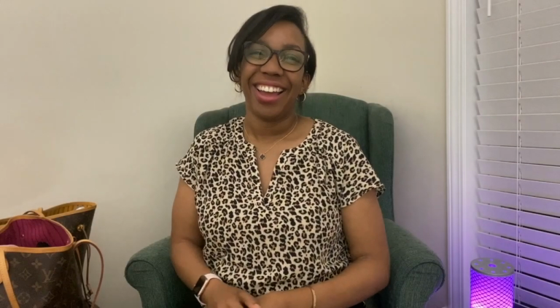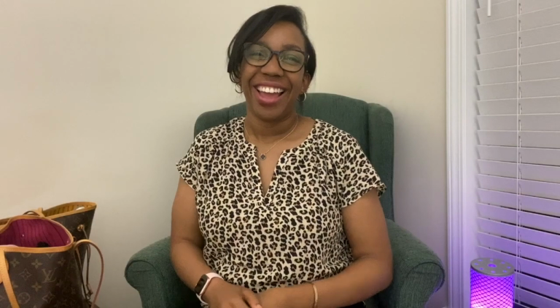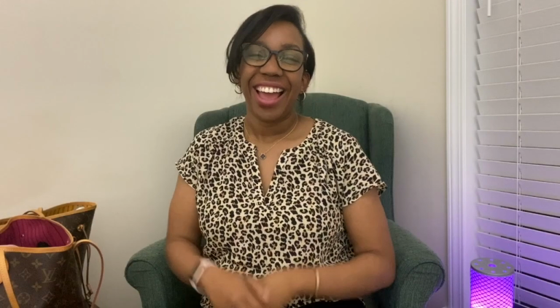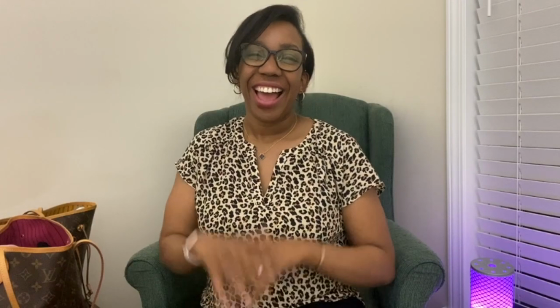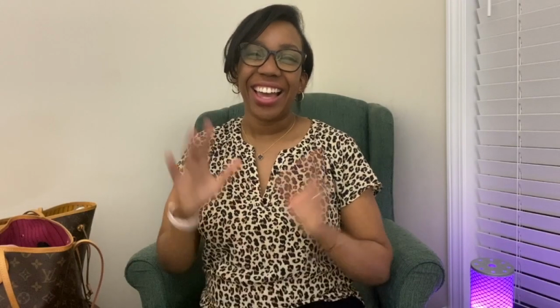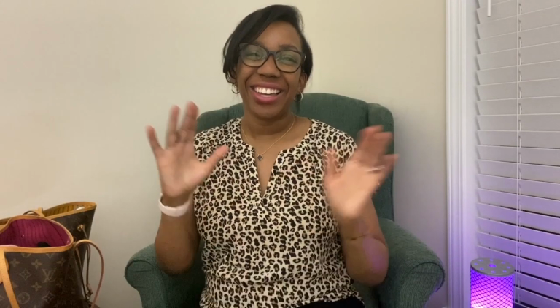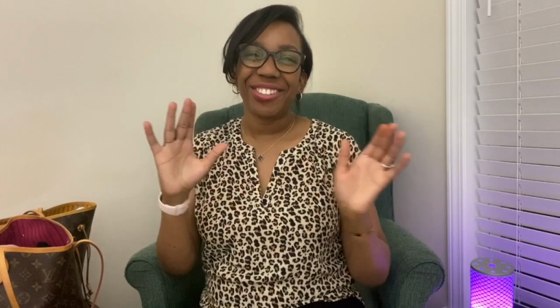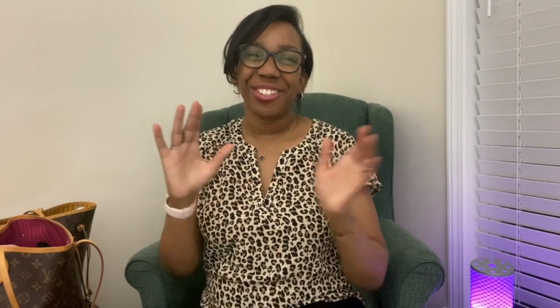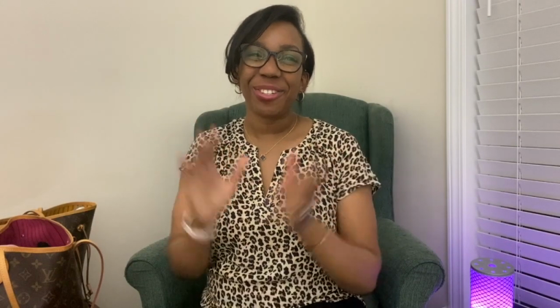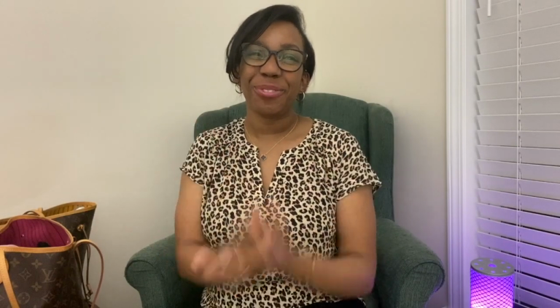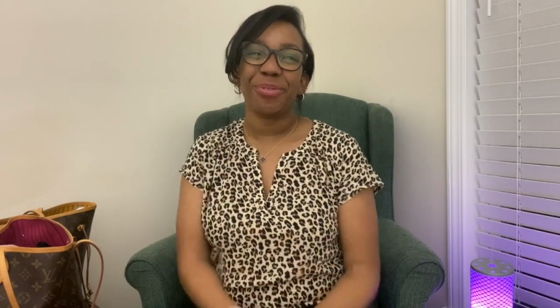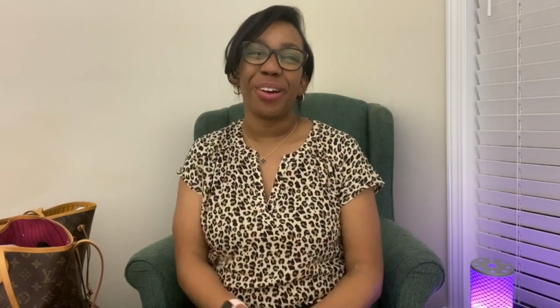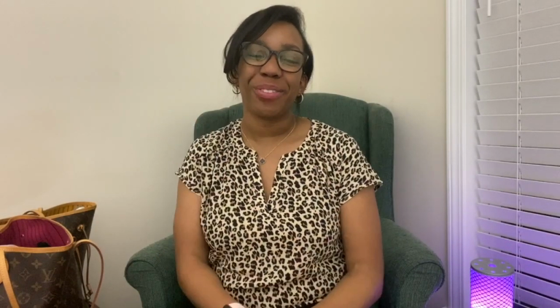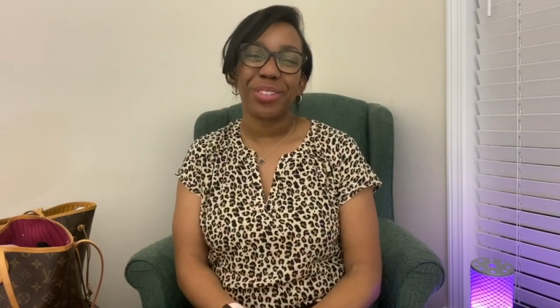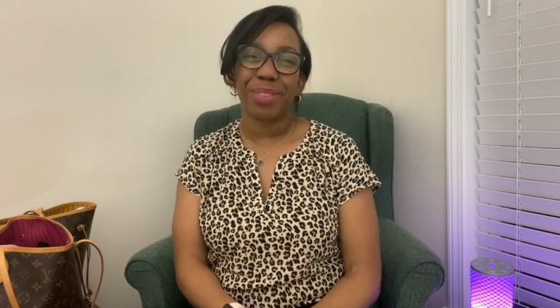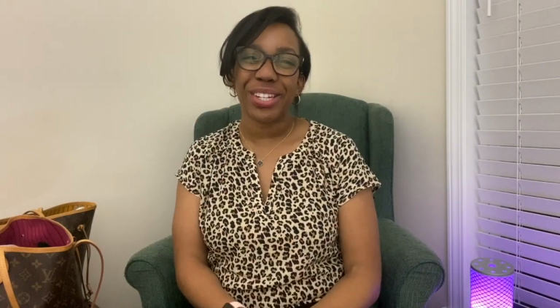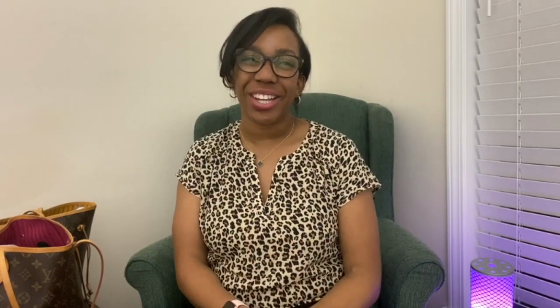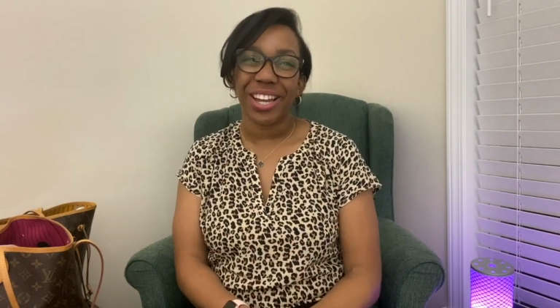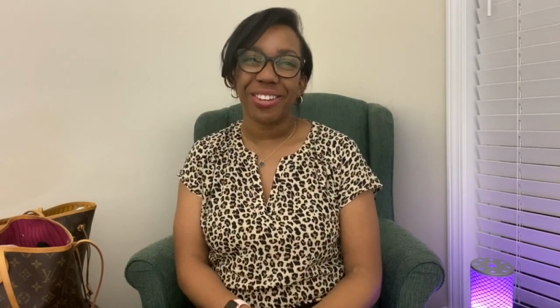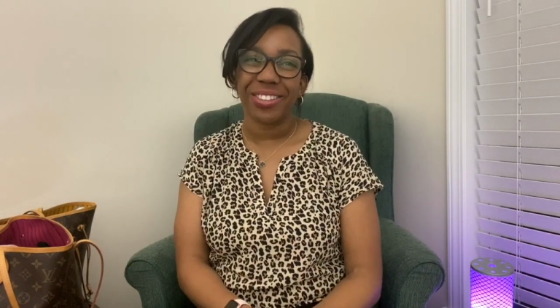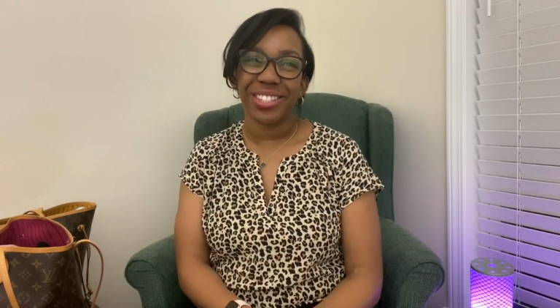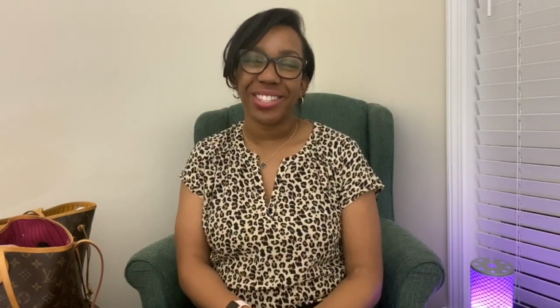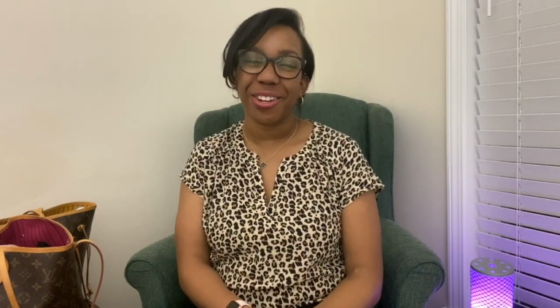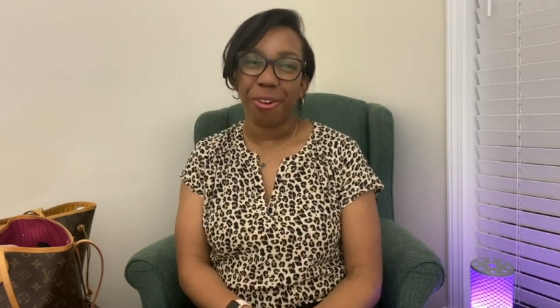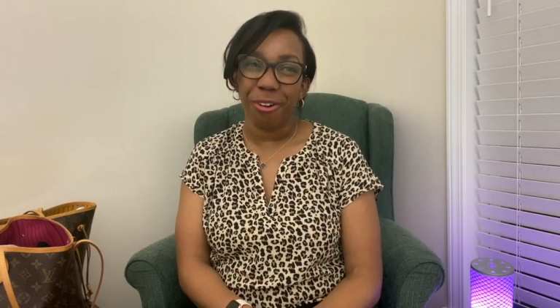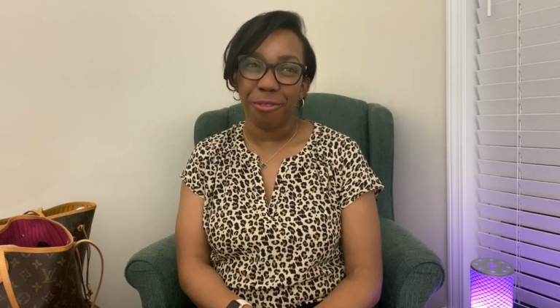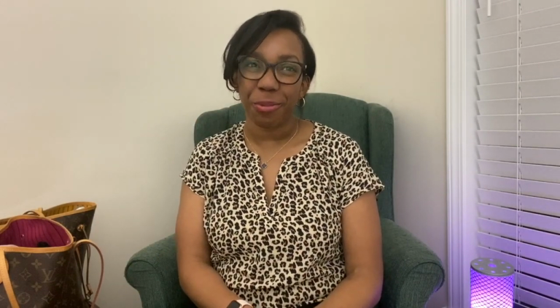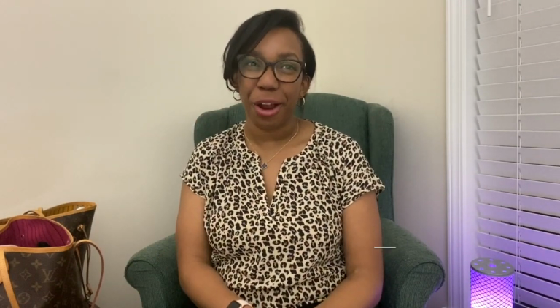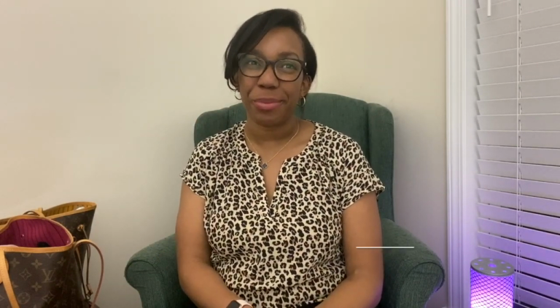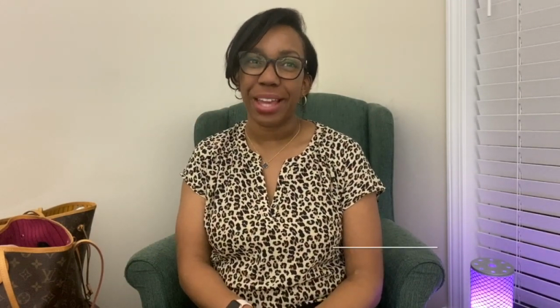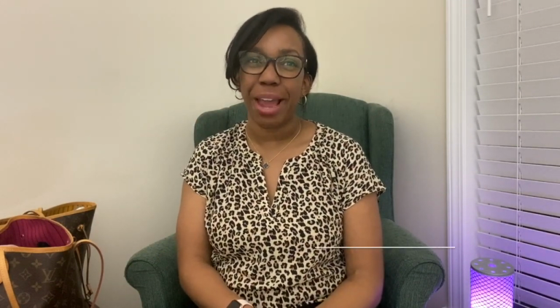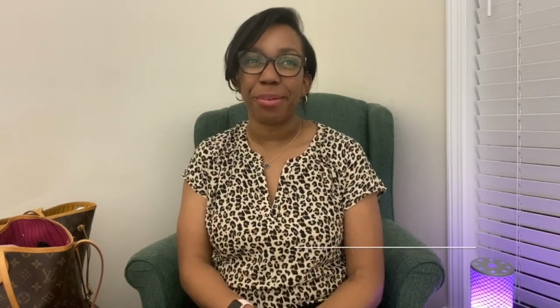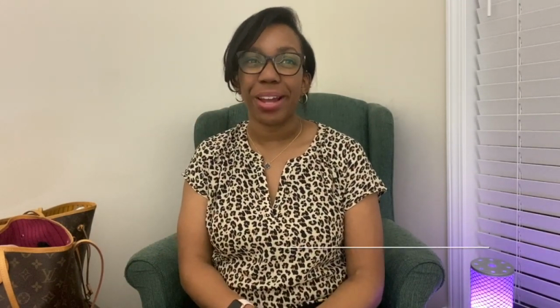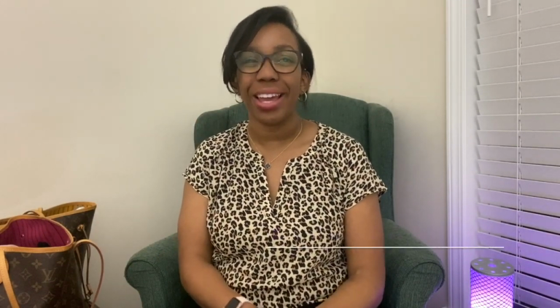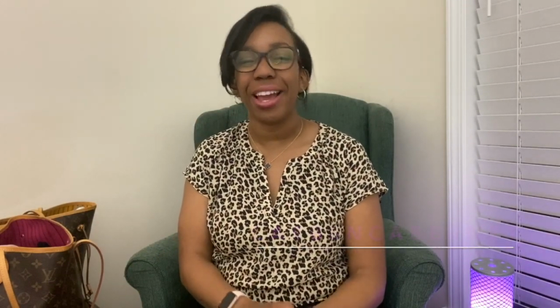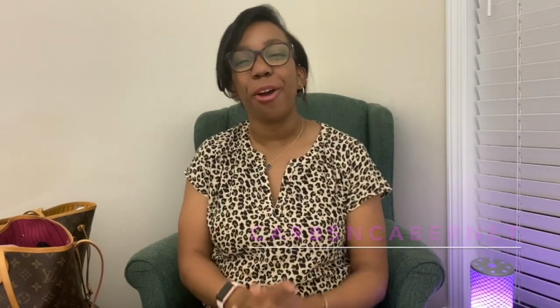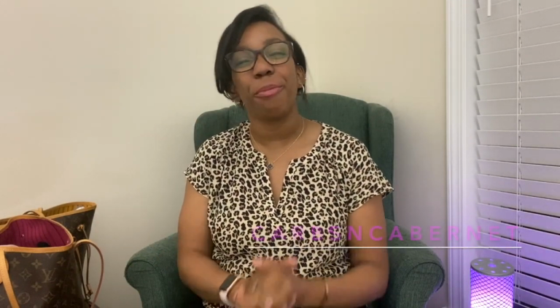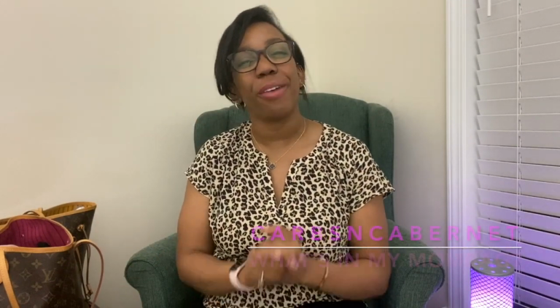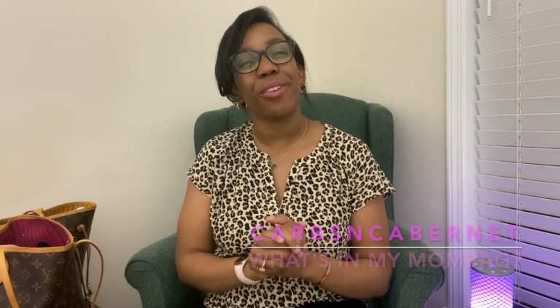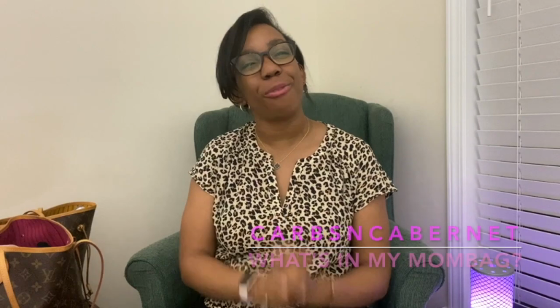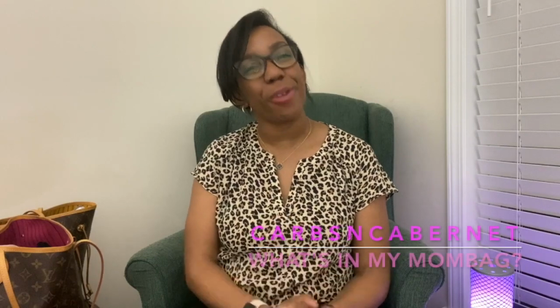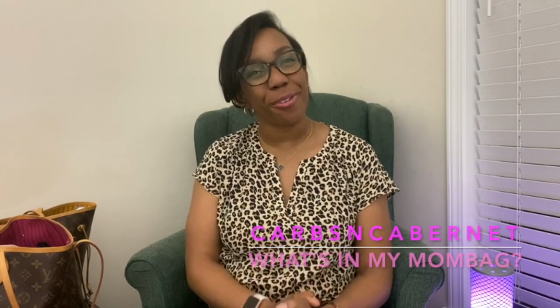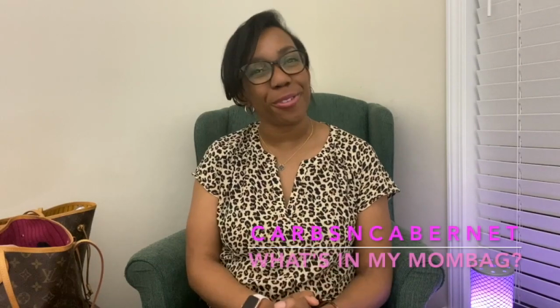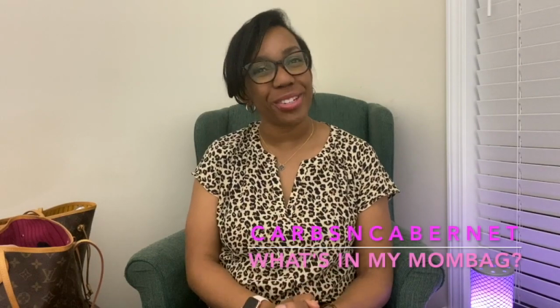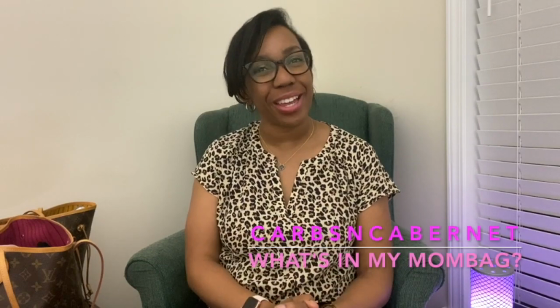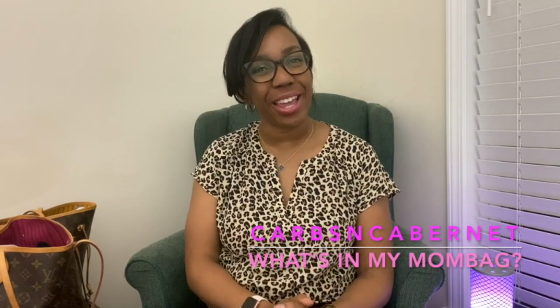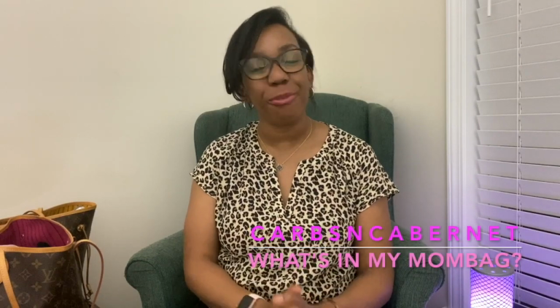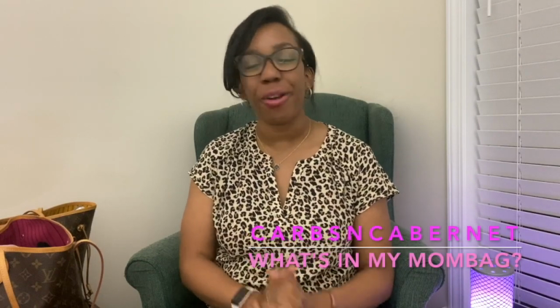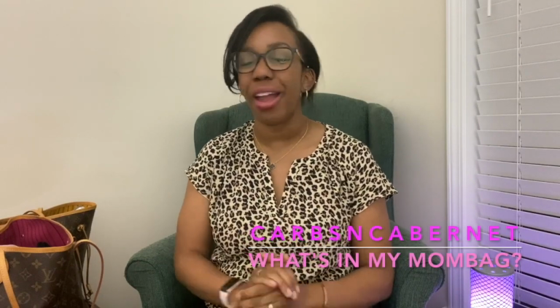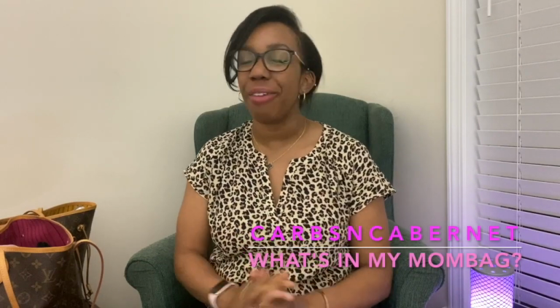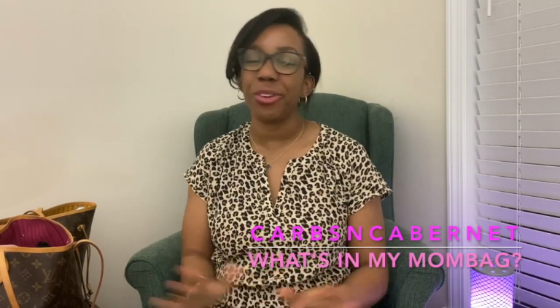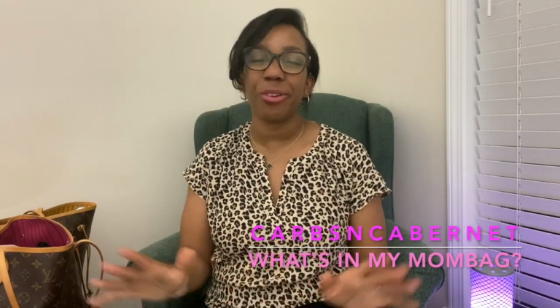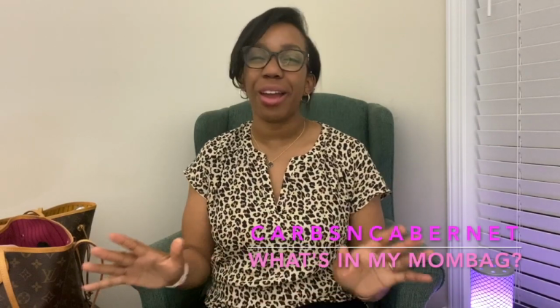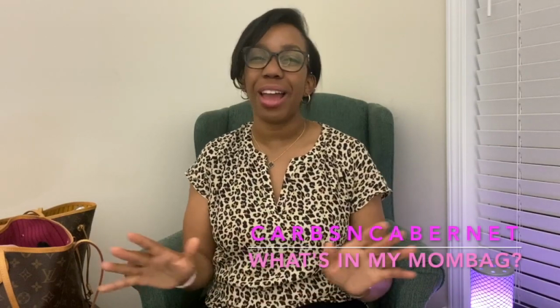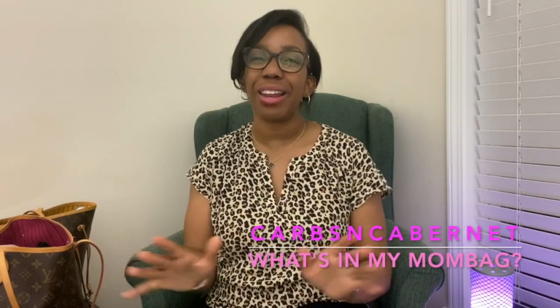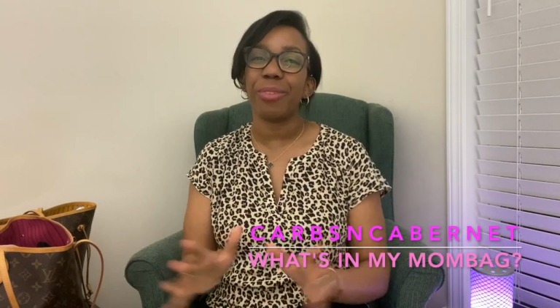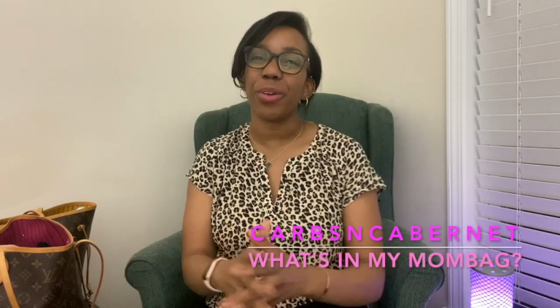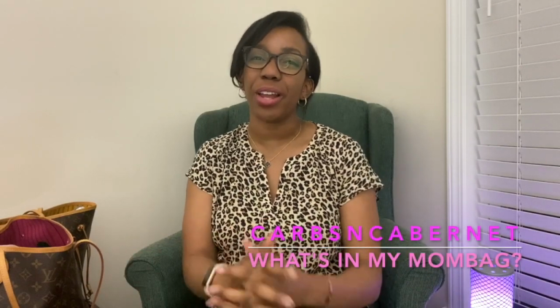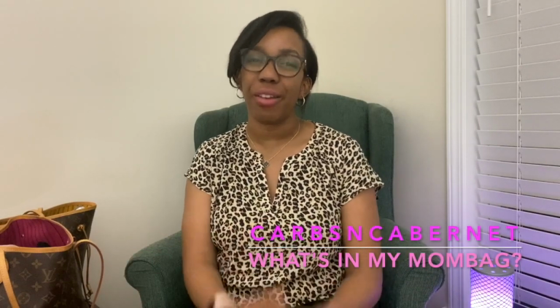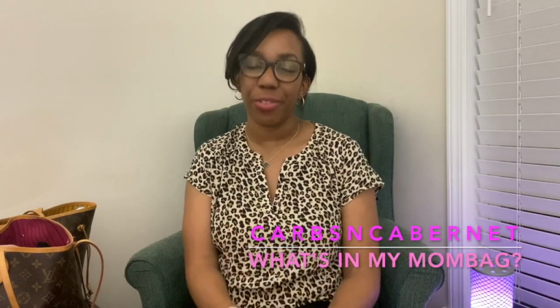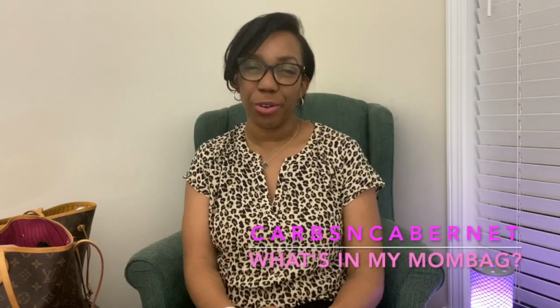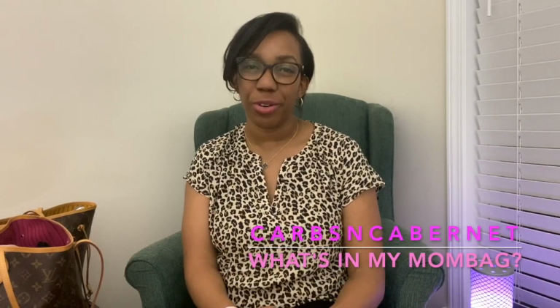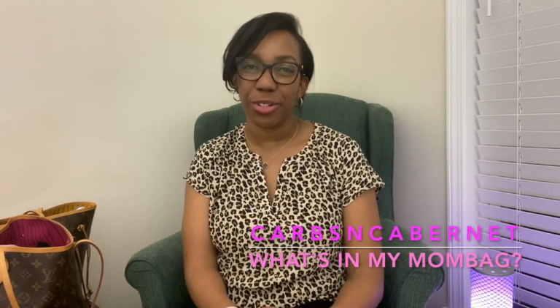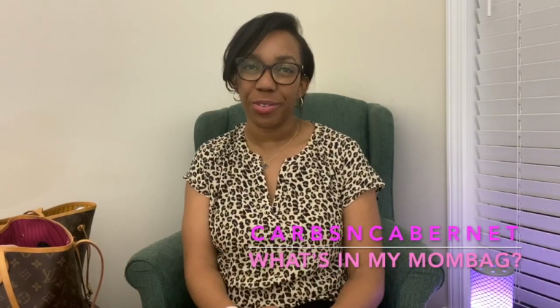Hi YouTube! Welcome to my channel. This is Nicole from Carves and Cabernet. I hope you're having a wonderful day wherever you're at and whatever you're doing.